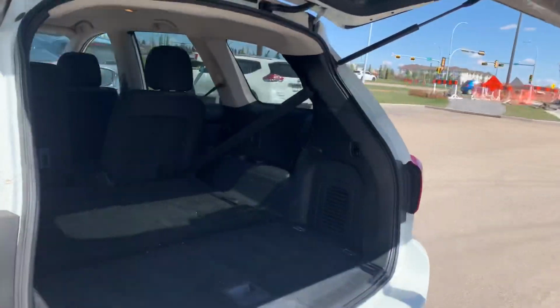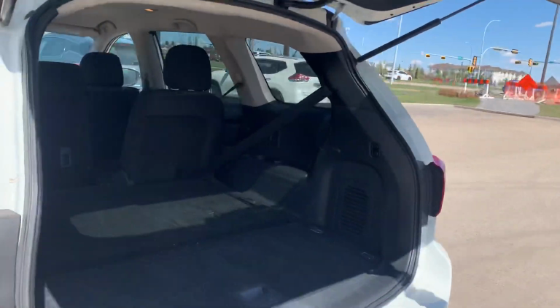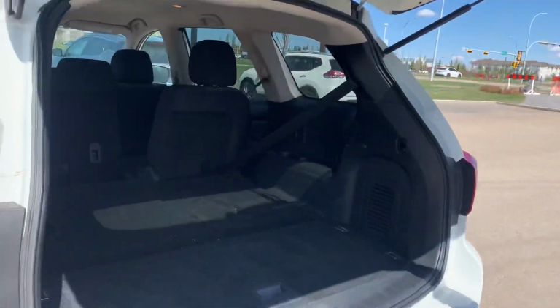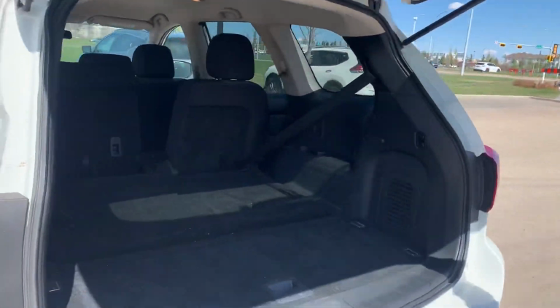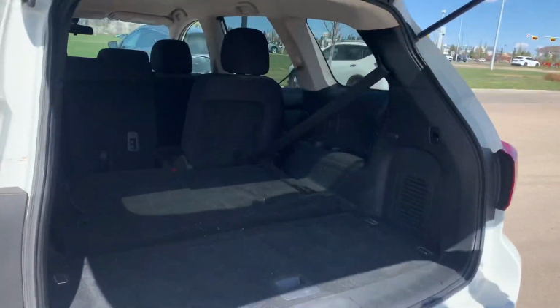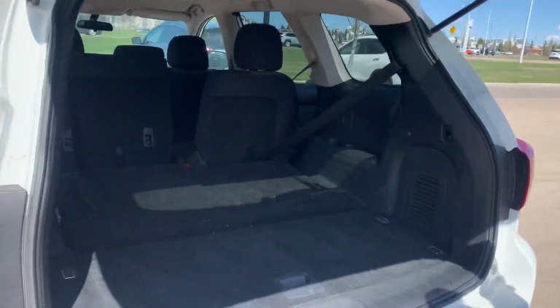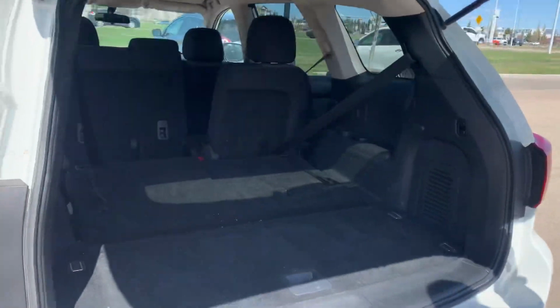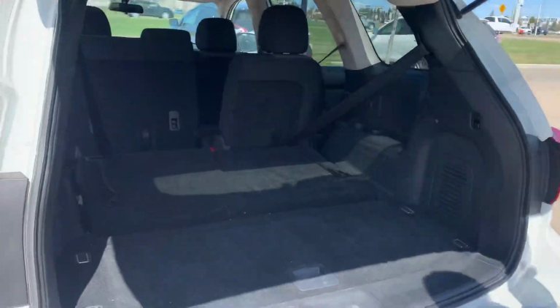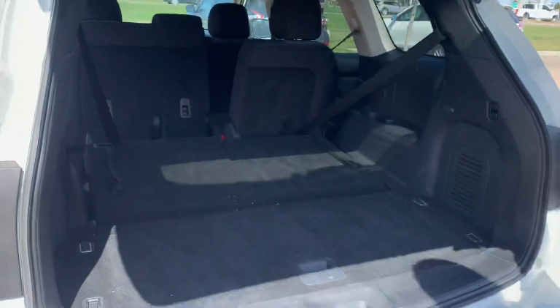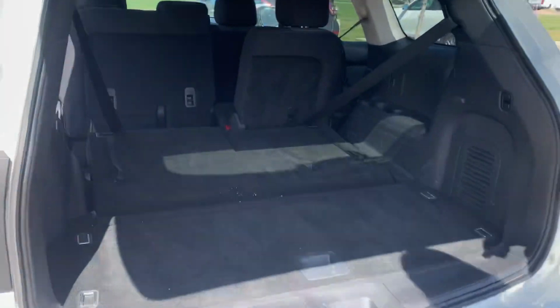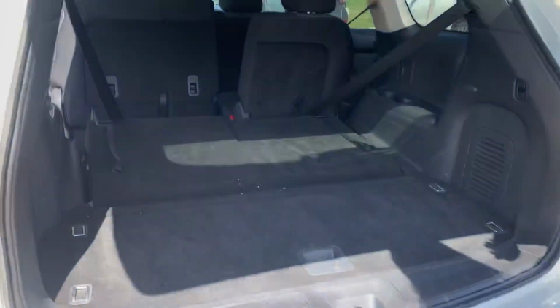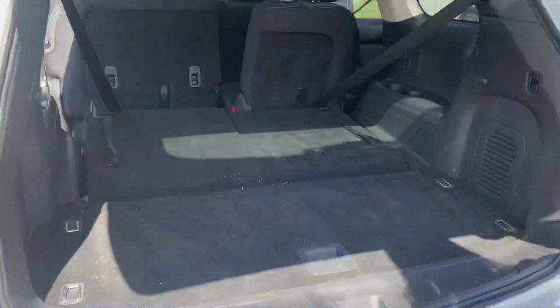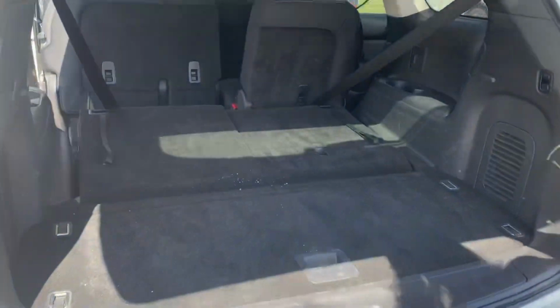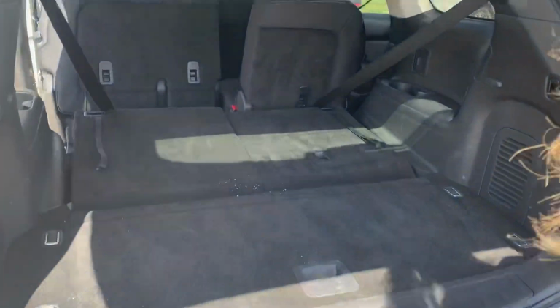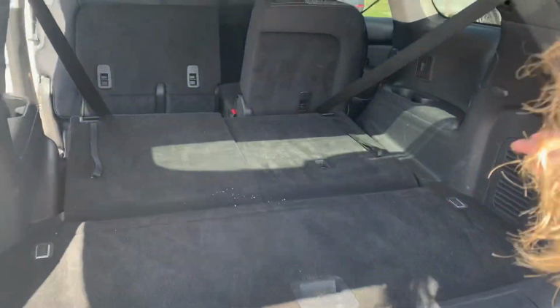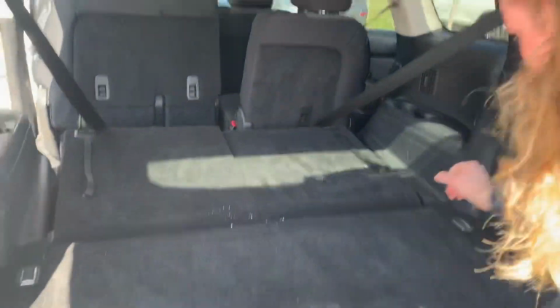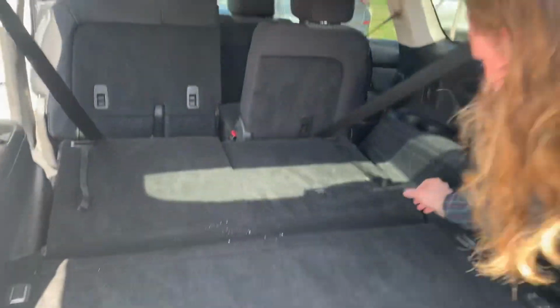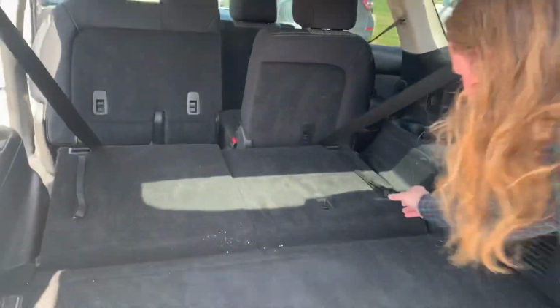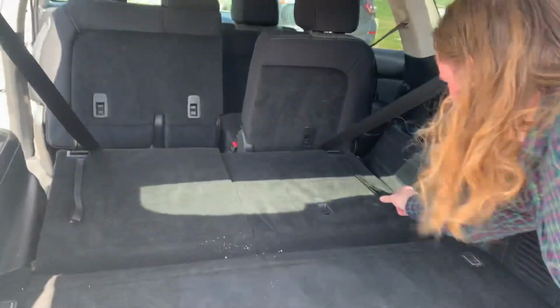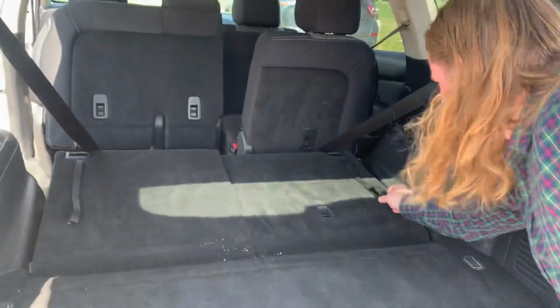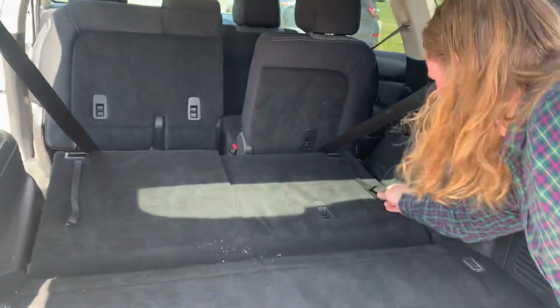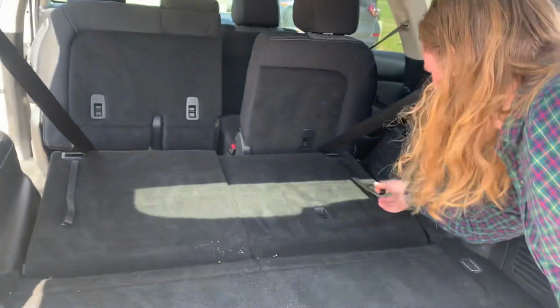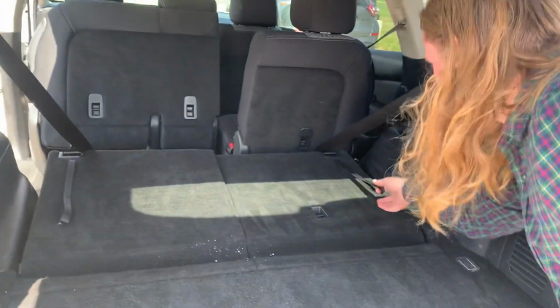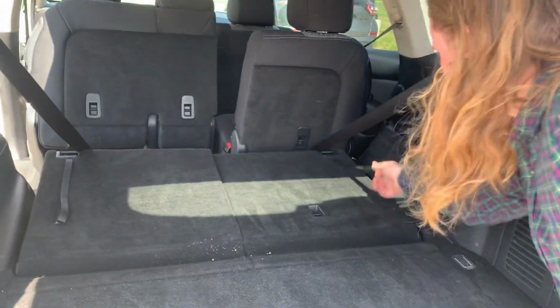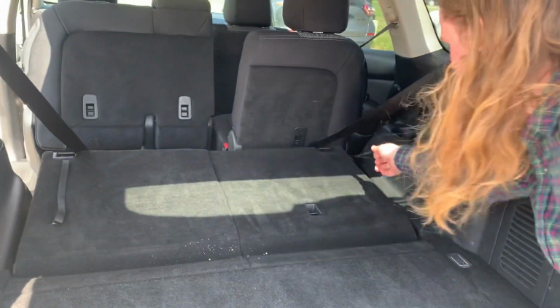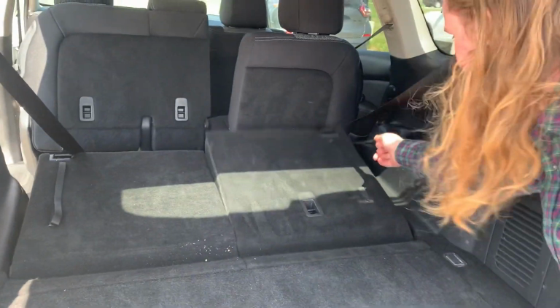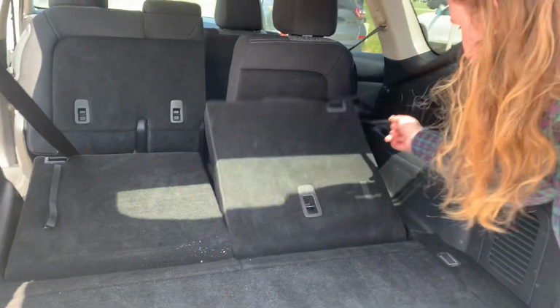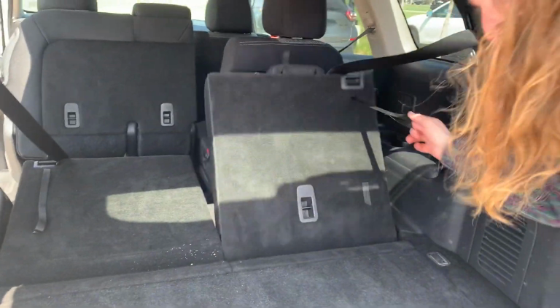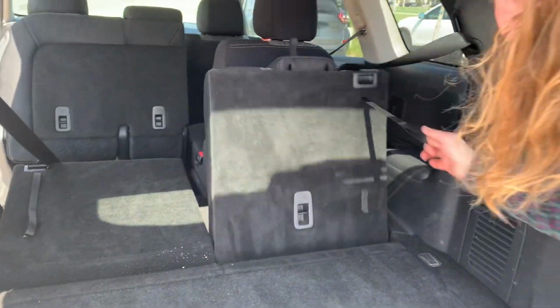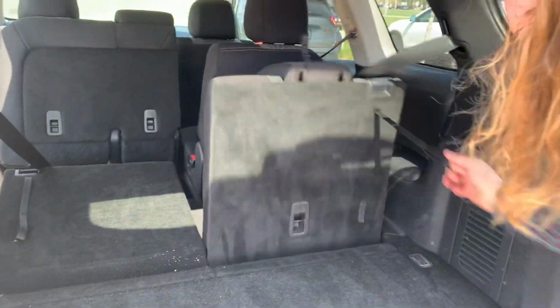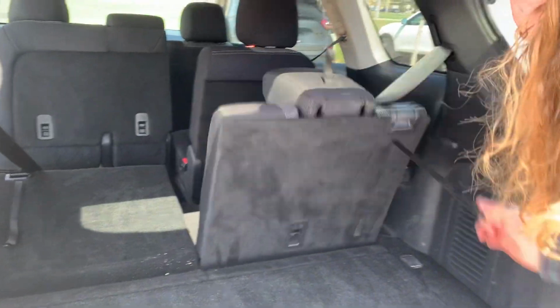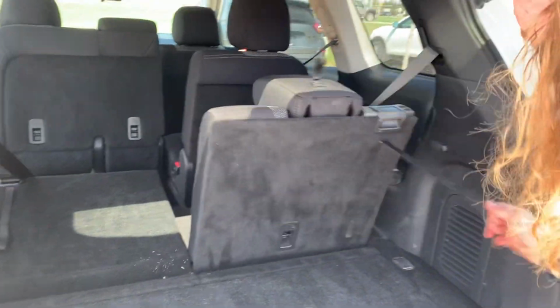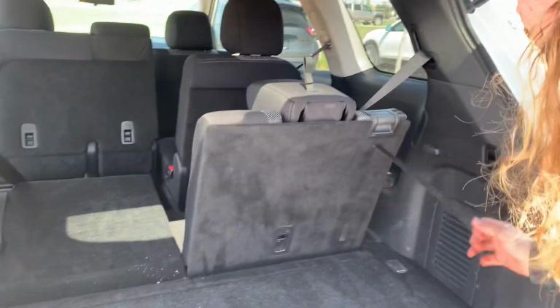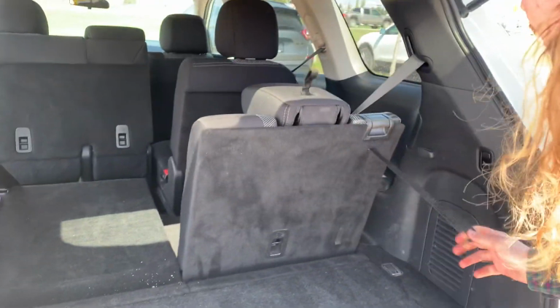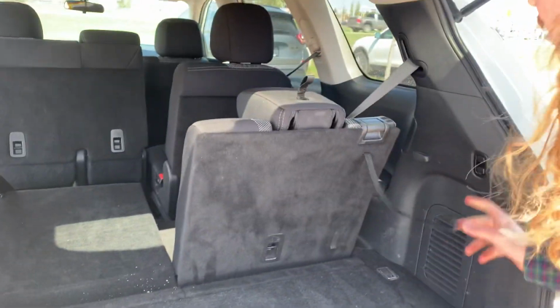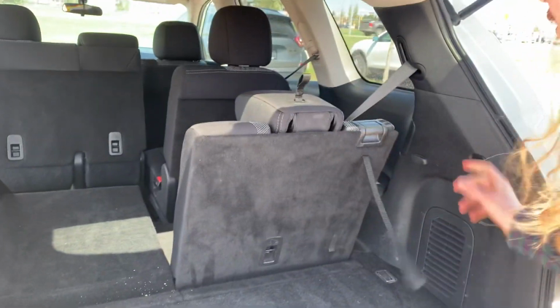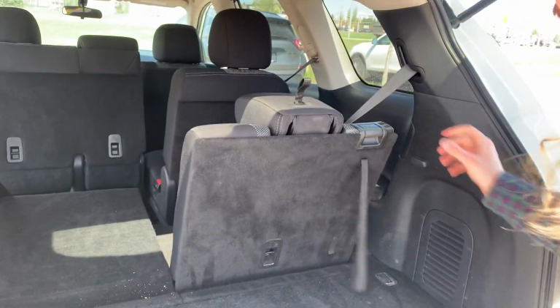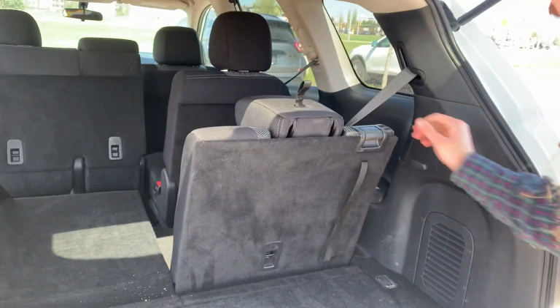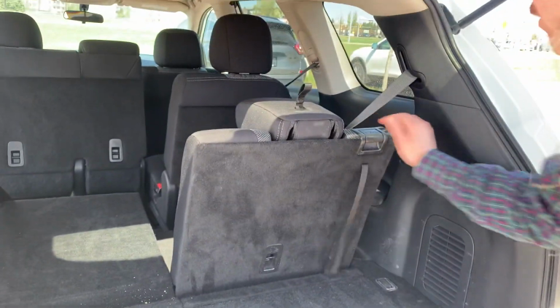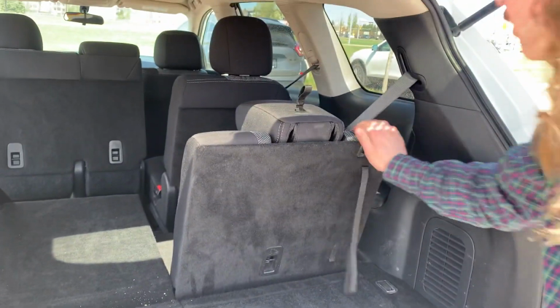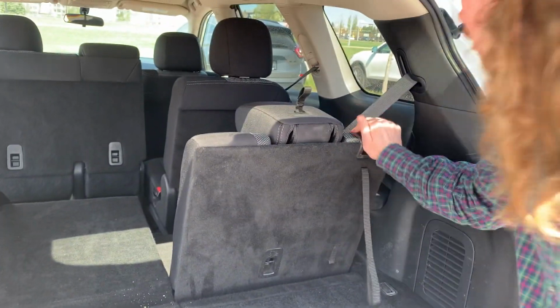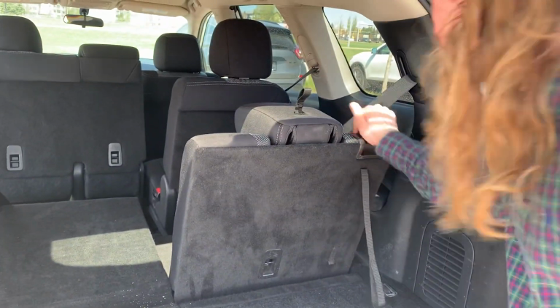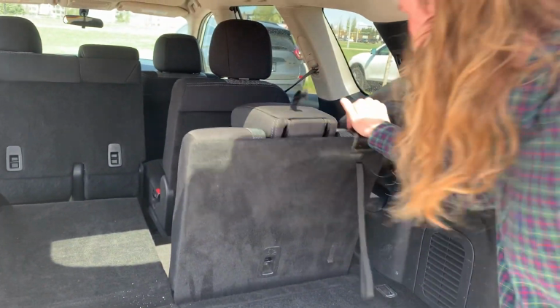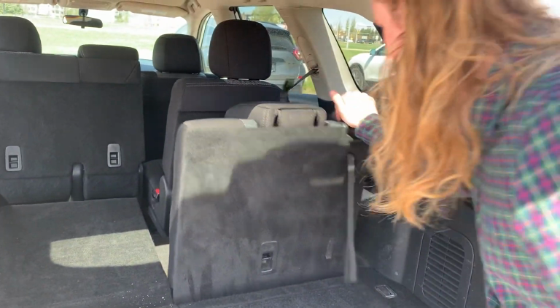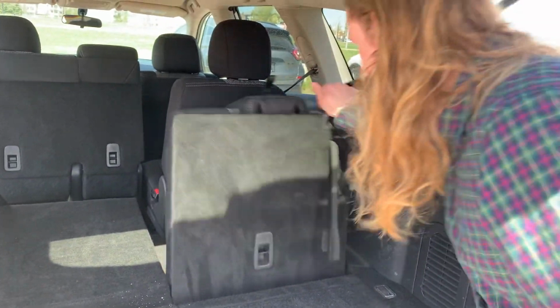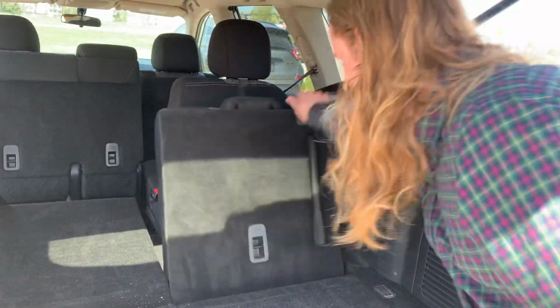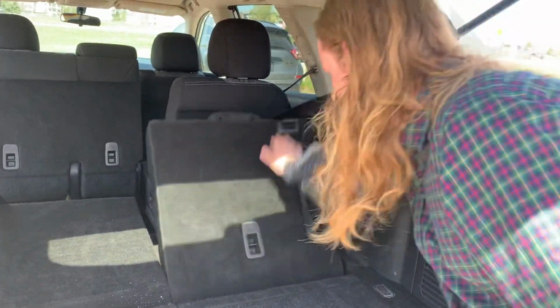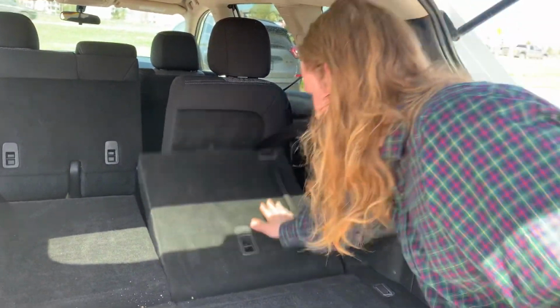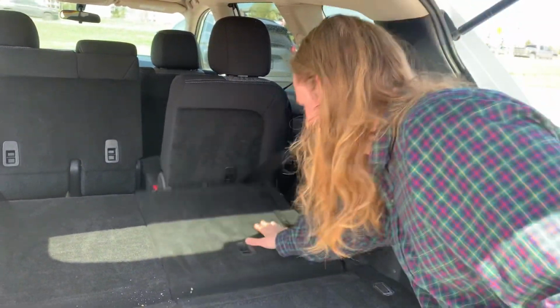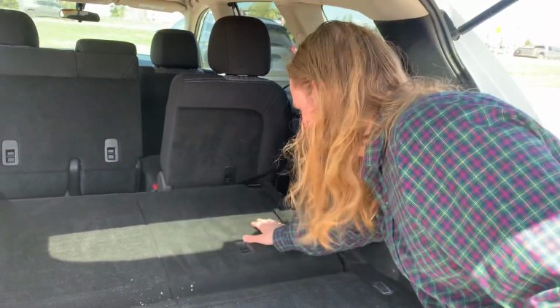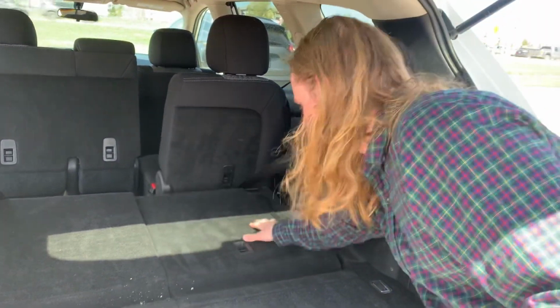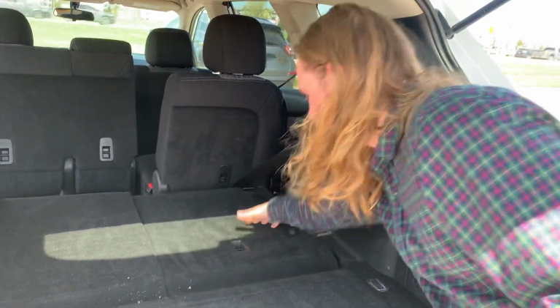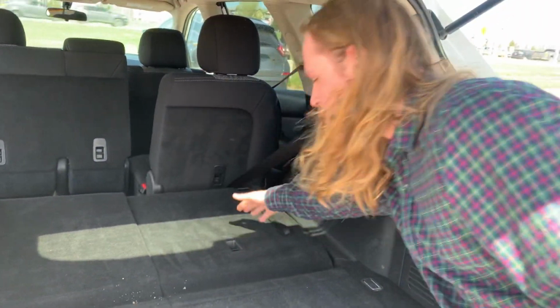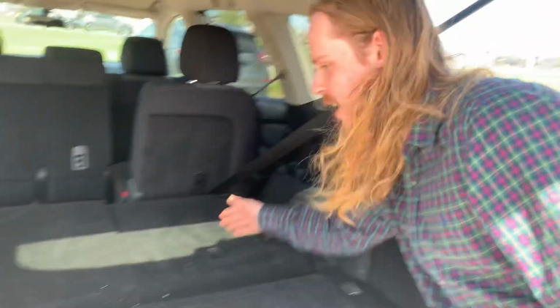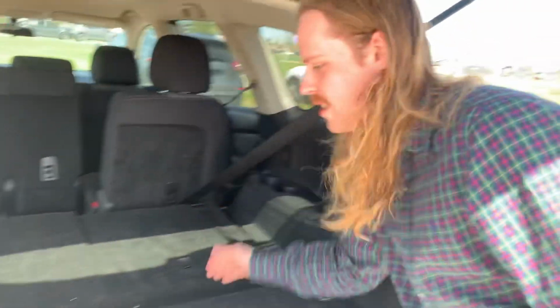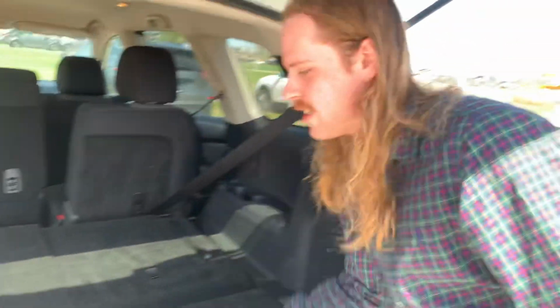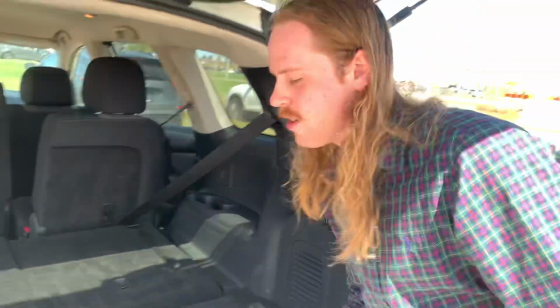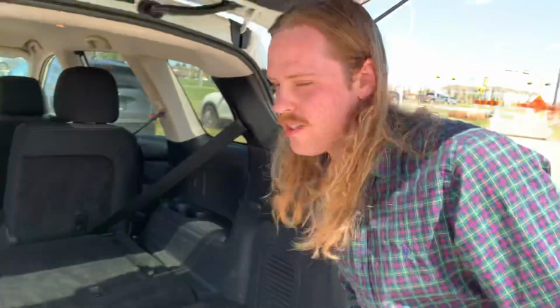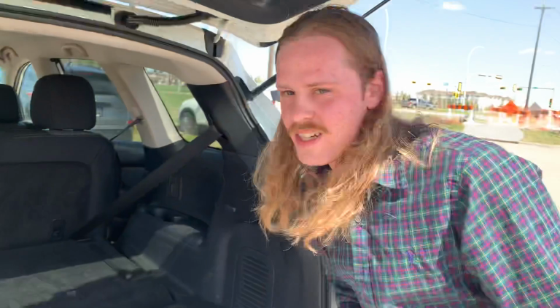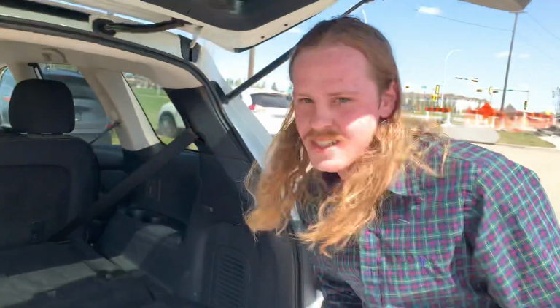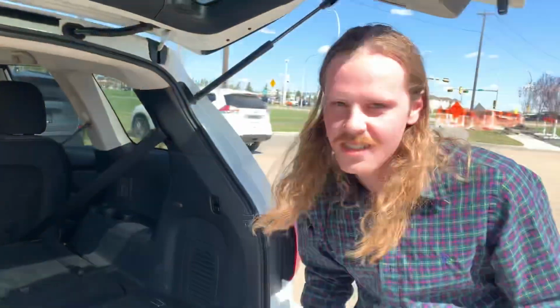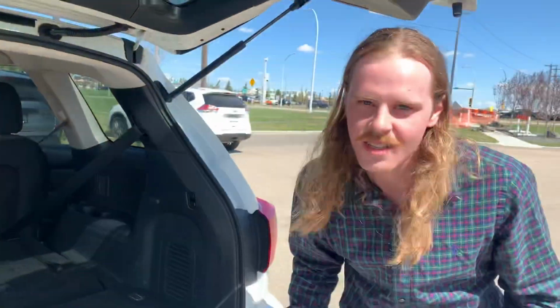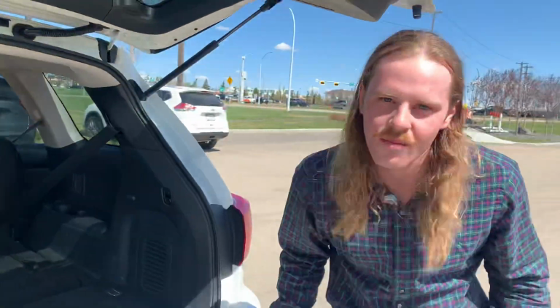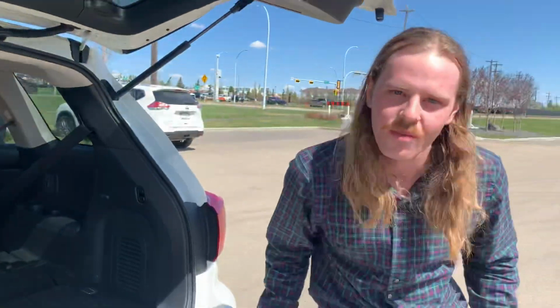The seats are flipped down right now, and all you've got to do is just pull that strap or hit this lever and push it back down — nice and simple.